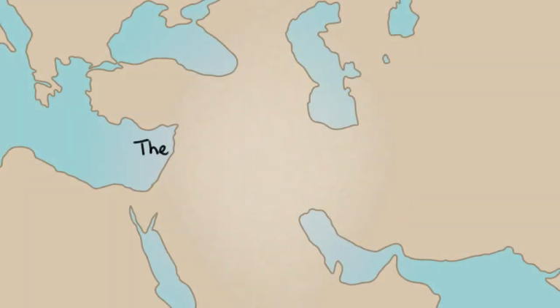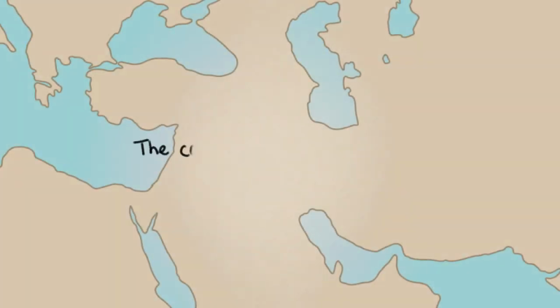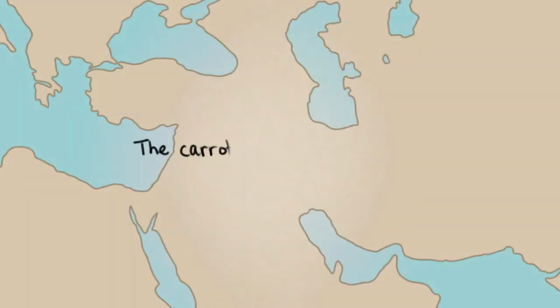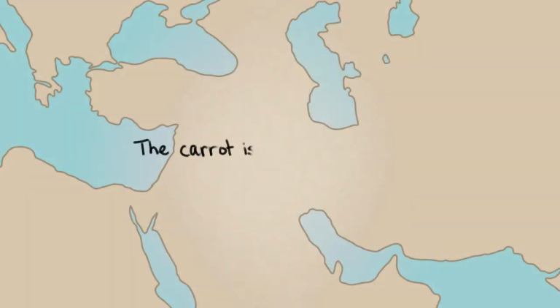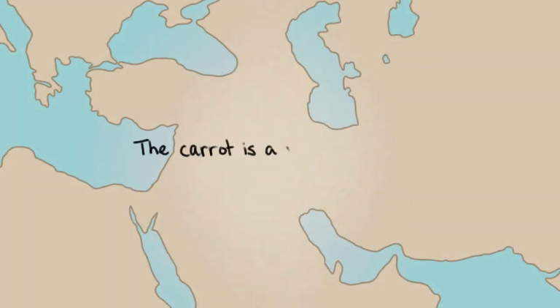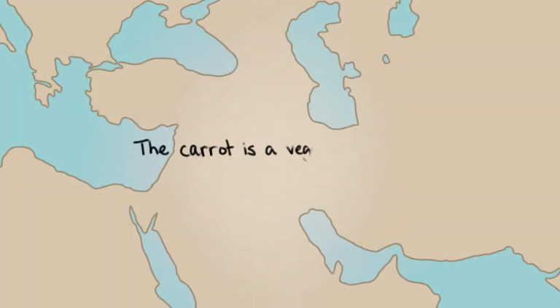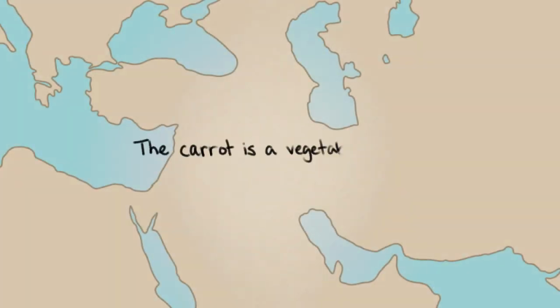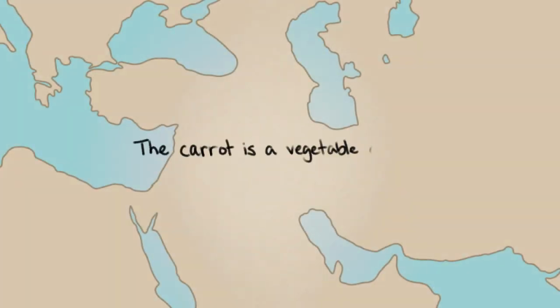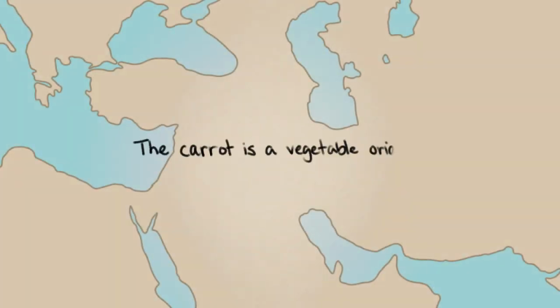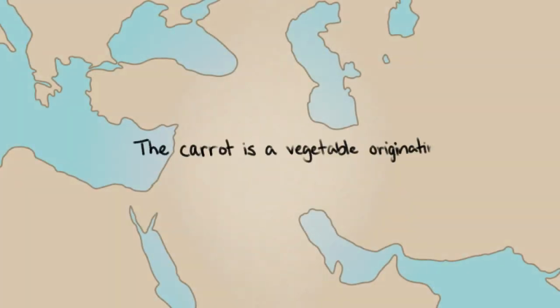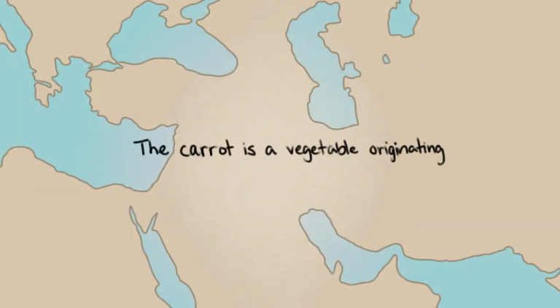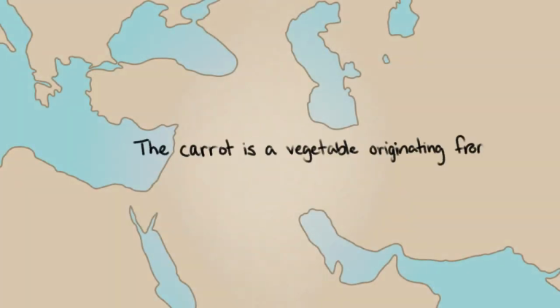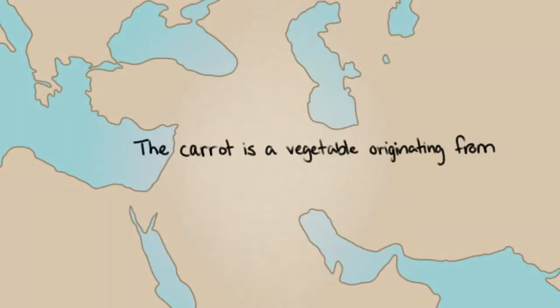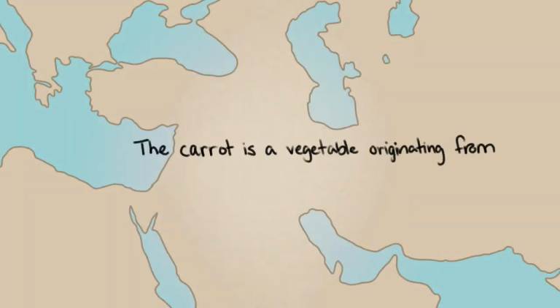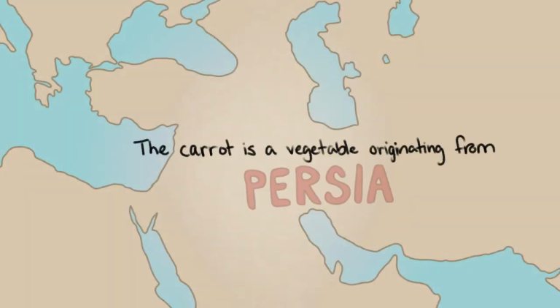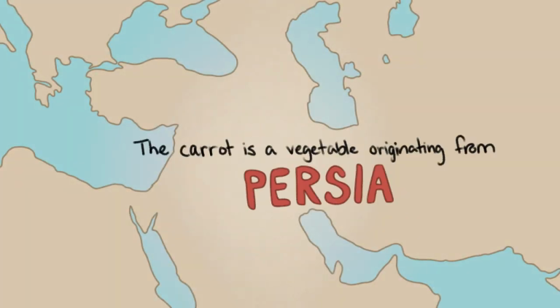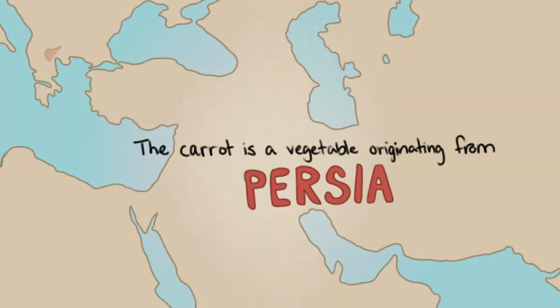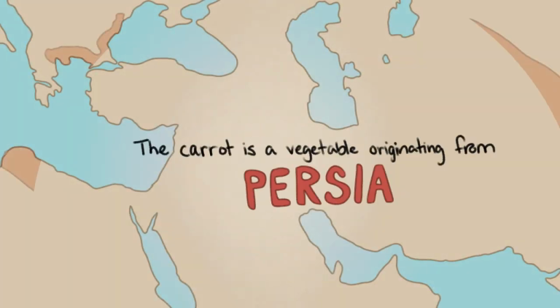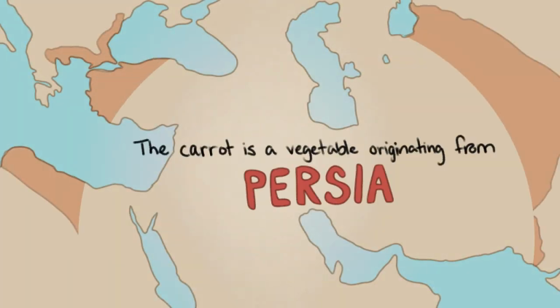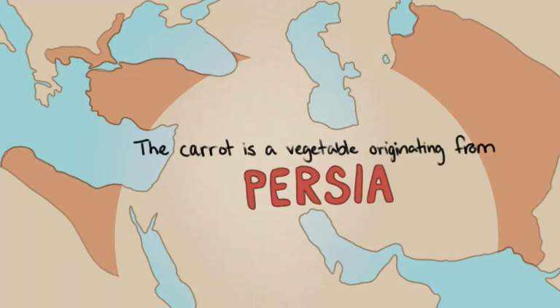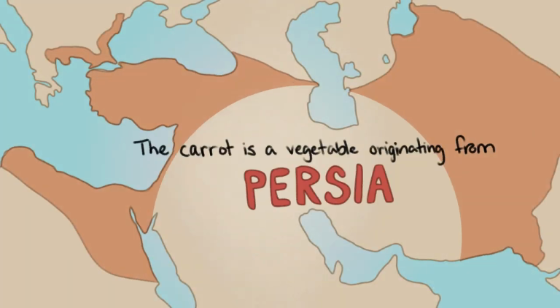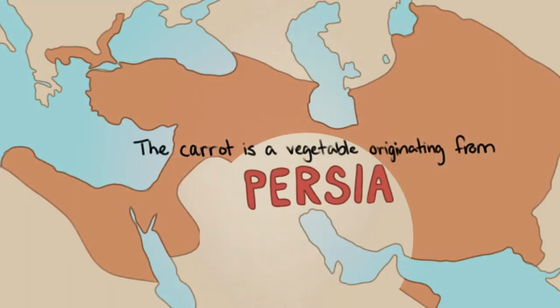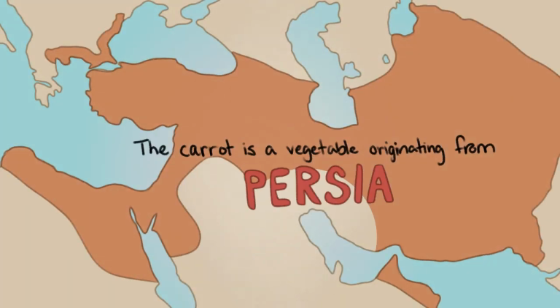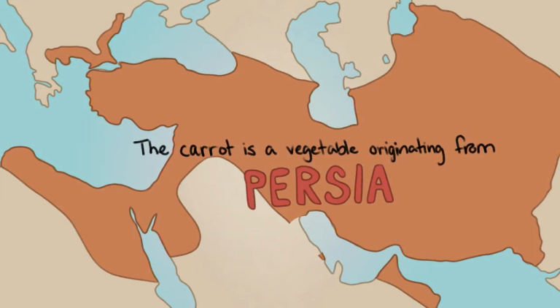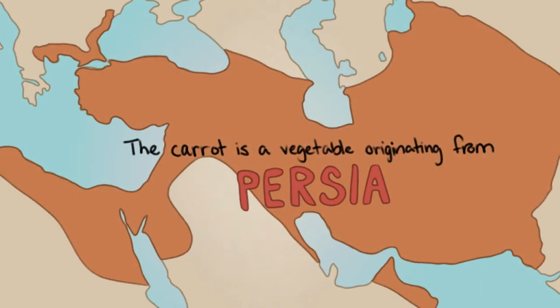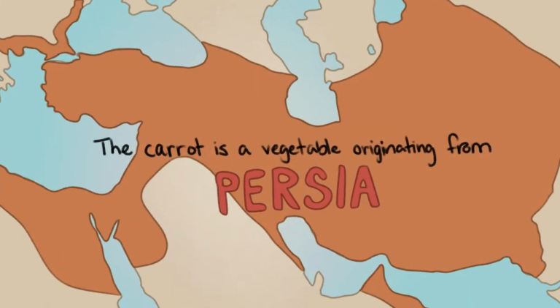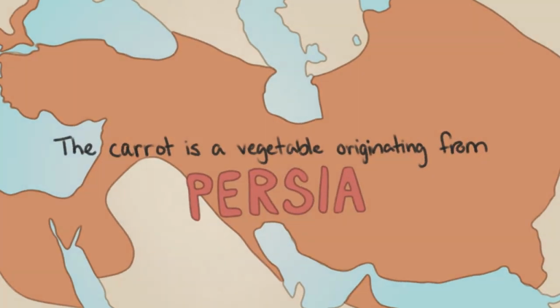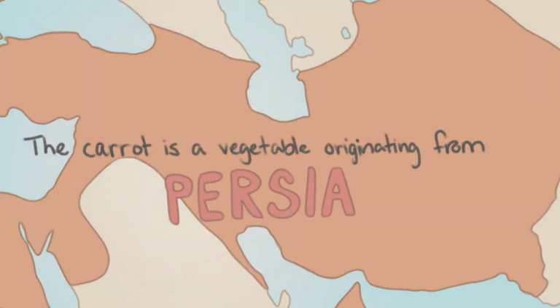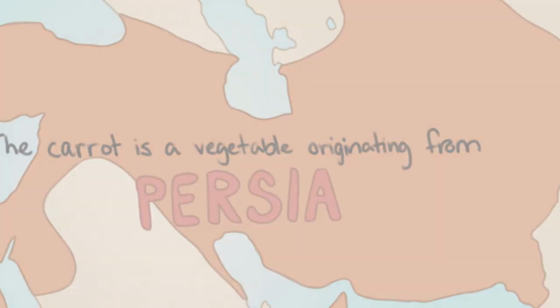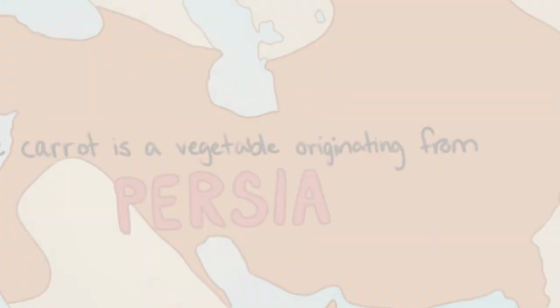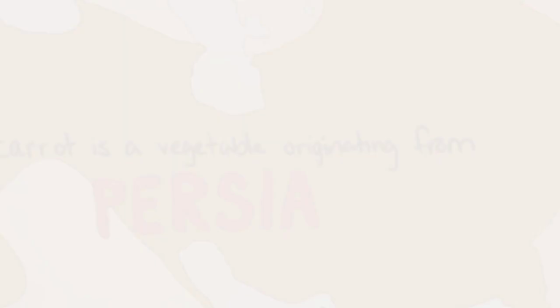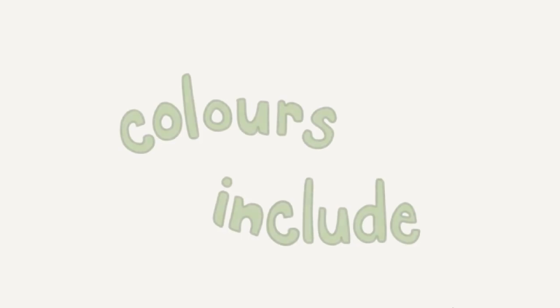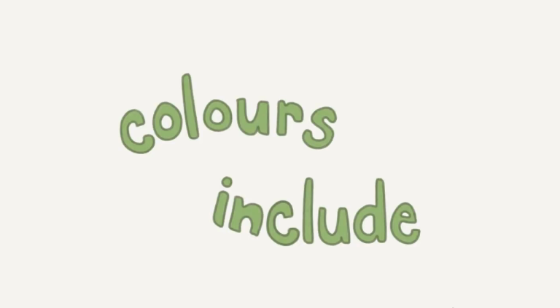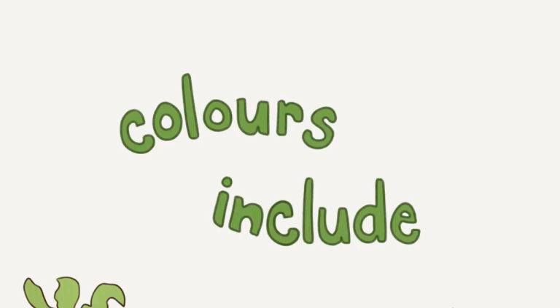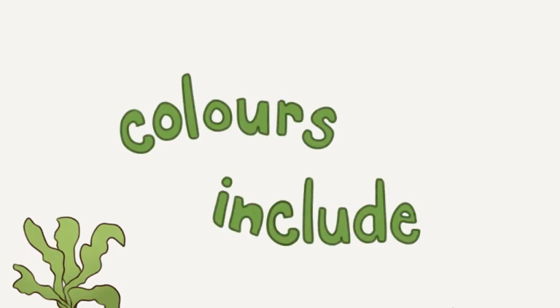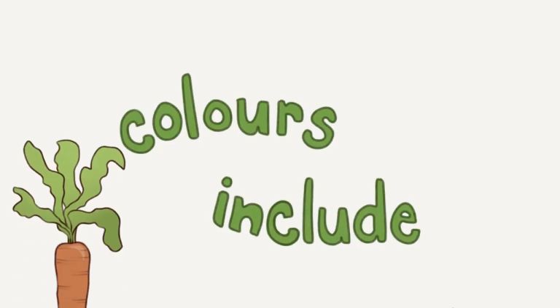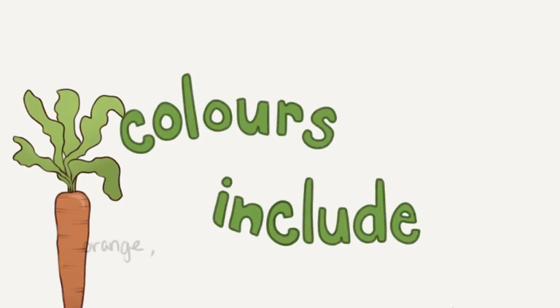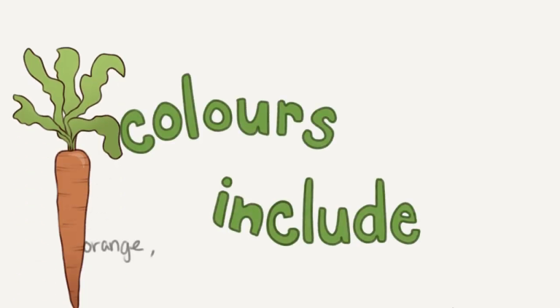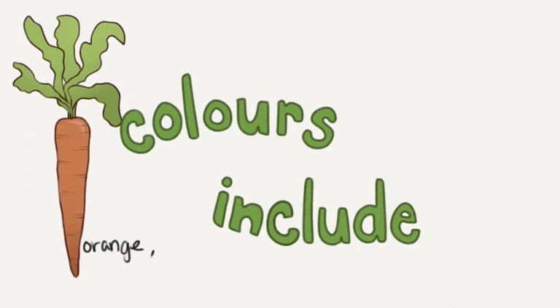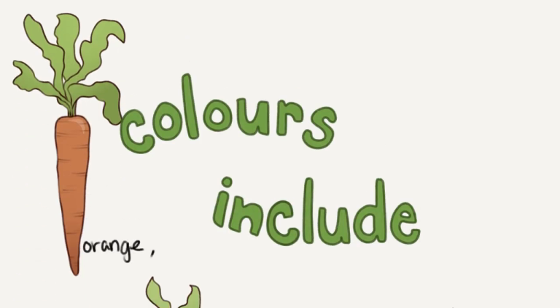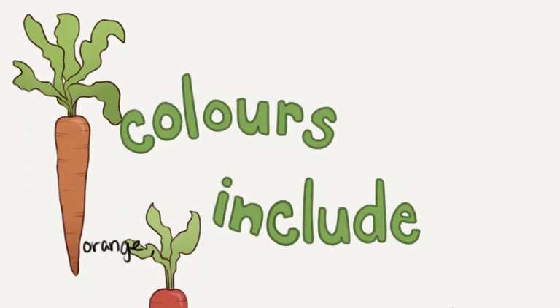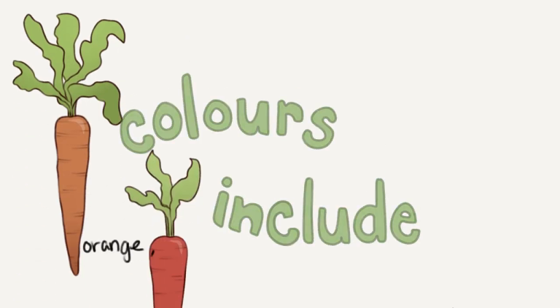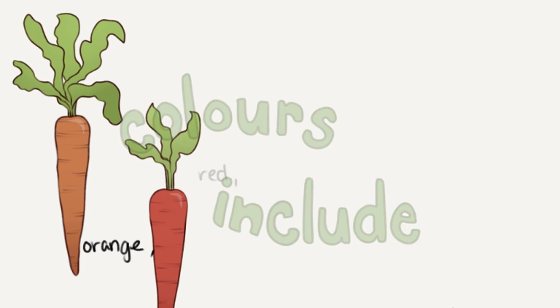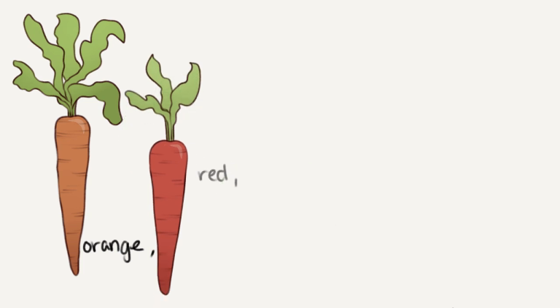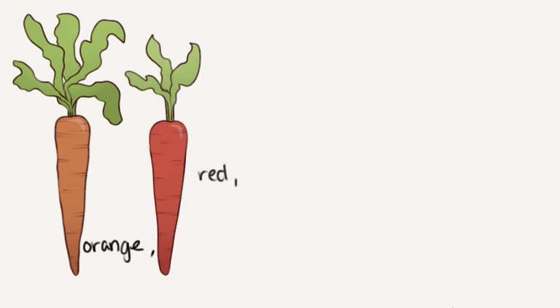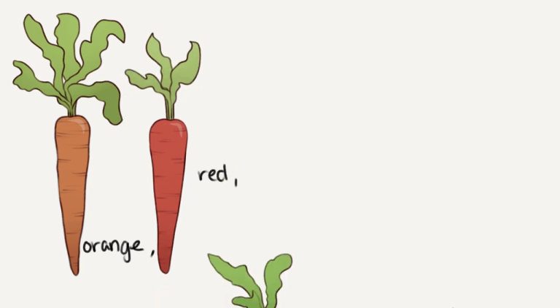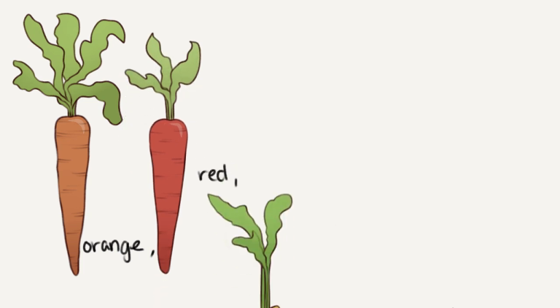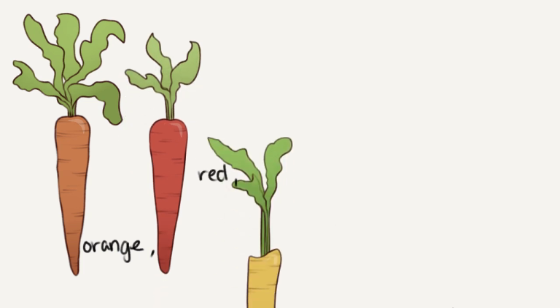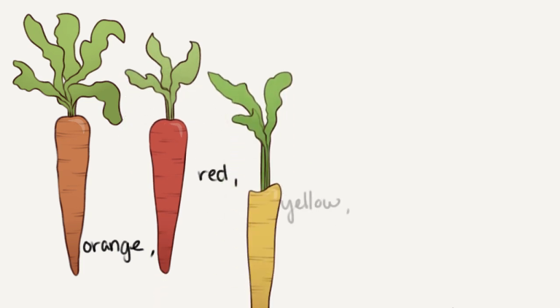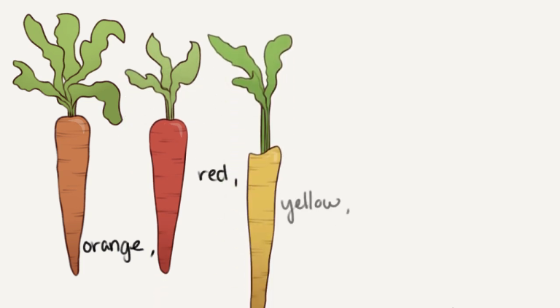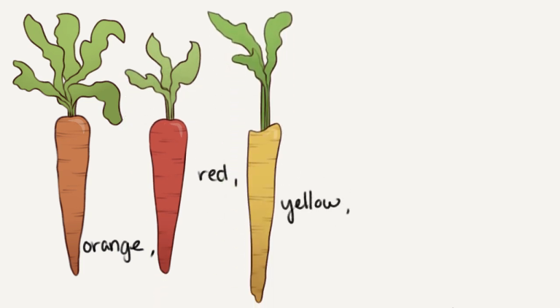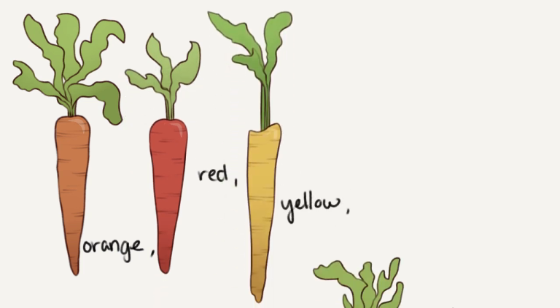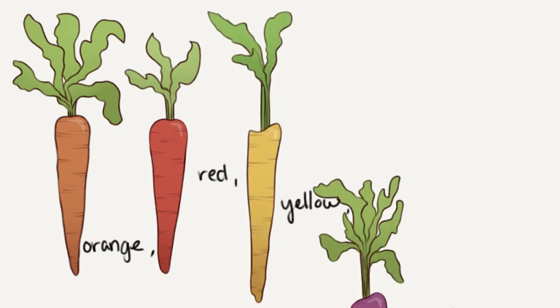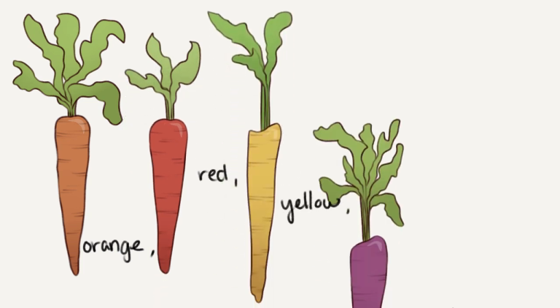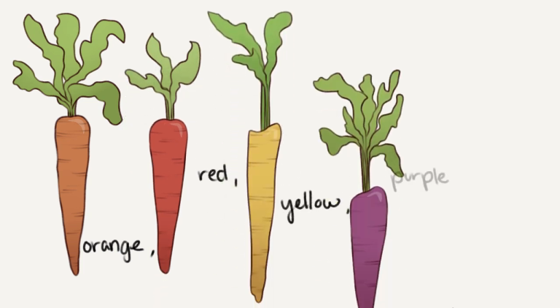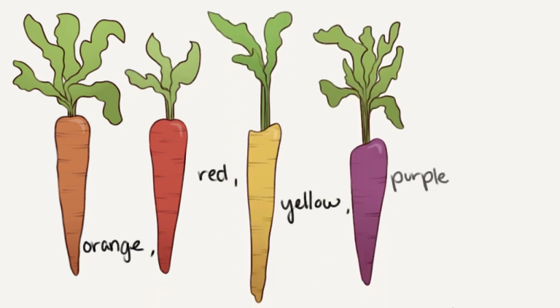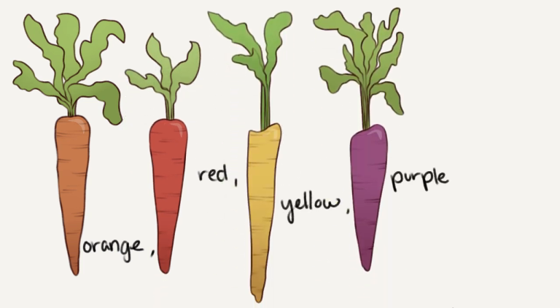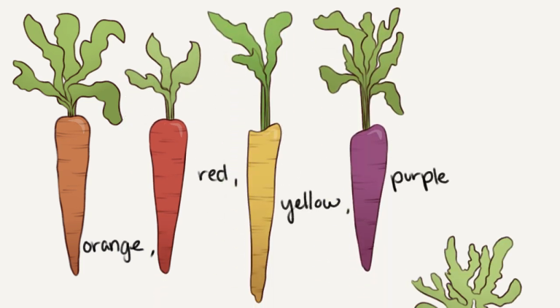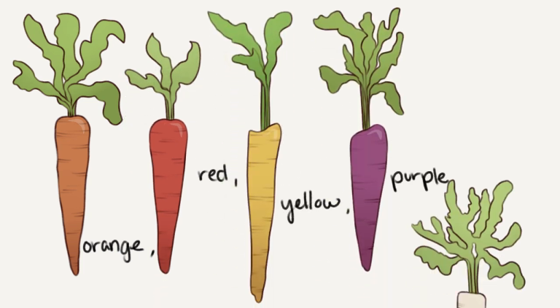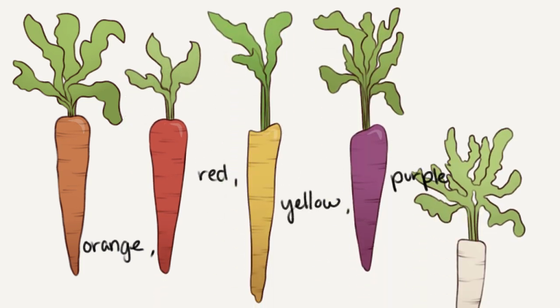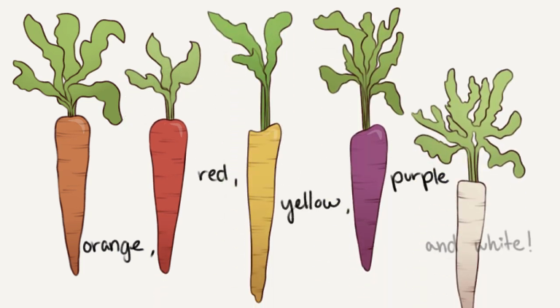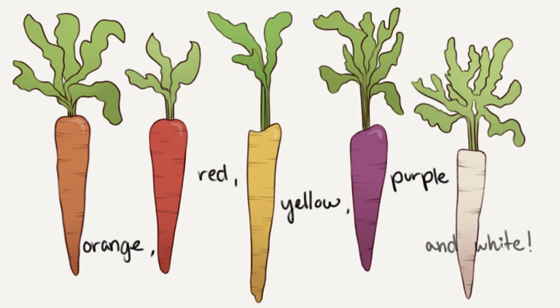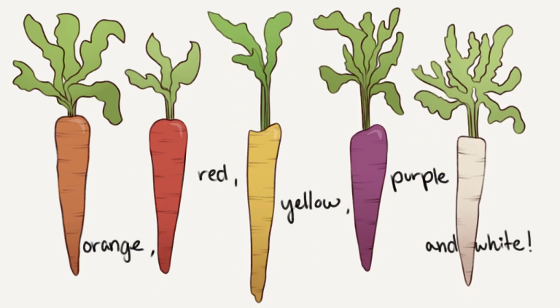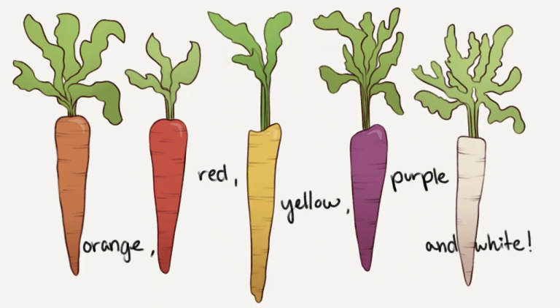The carrot is a vegetable originating from Persia. Colors include orange, red, yellow, purple and white.